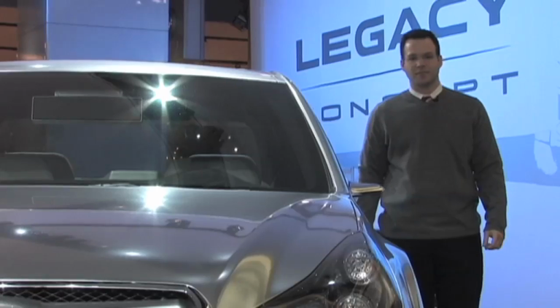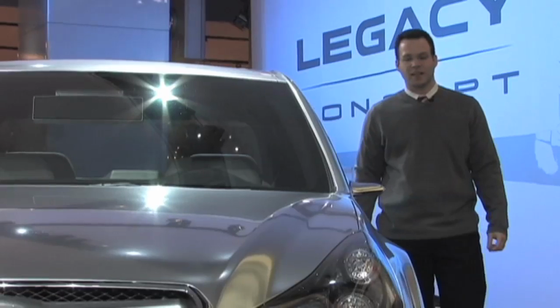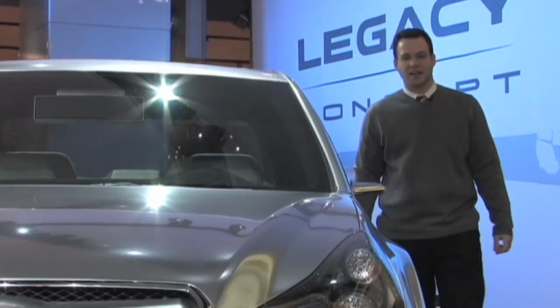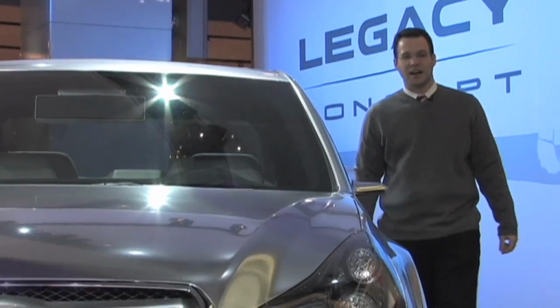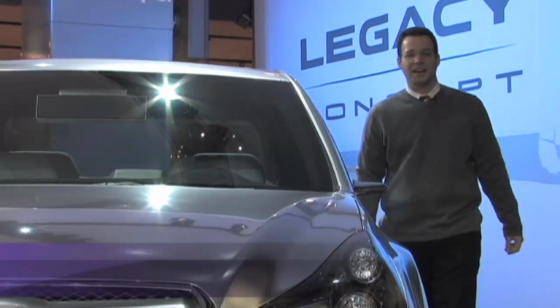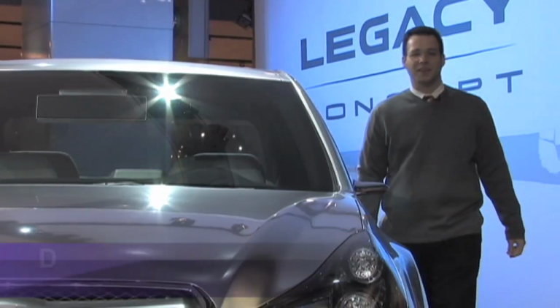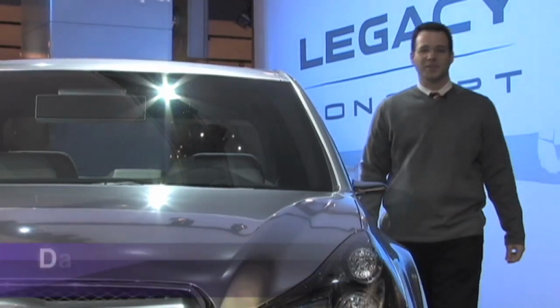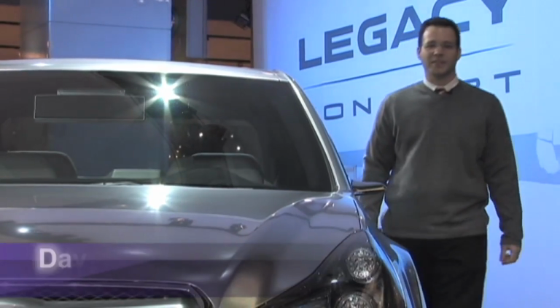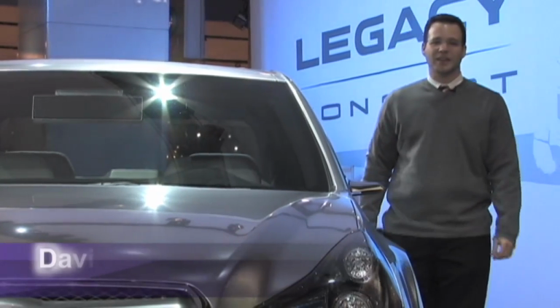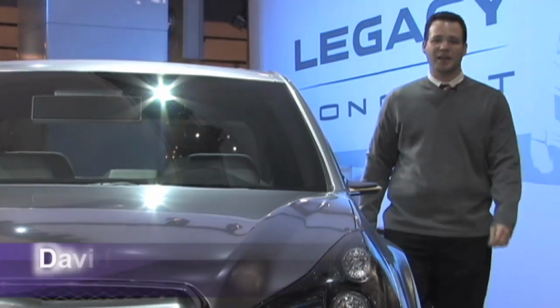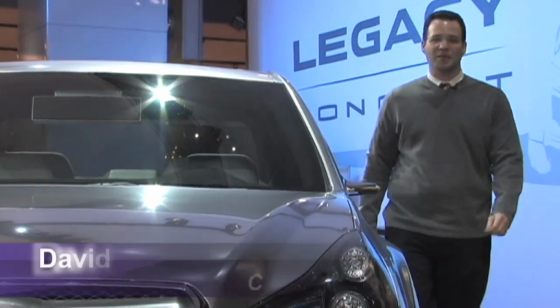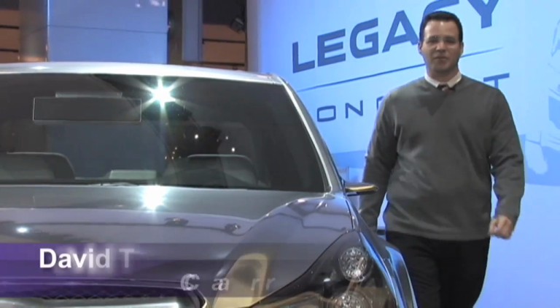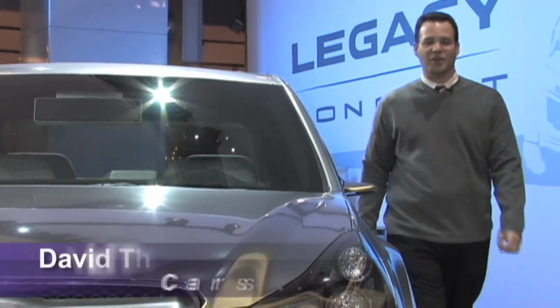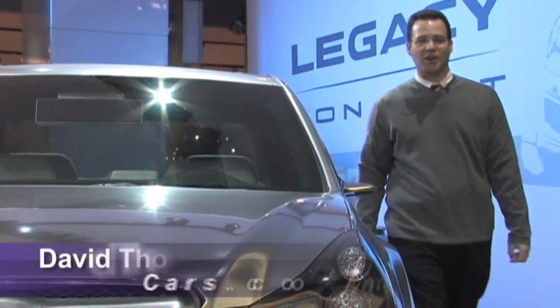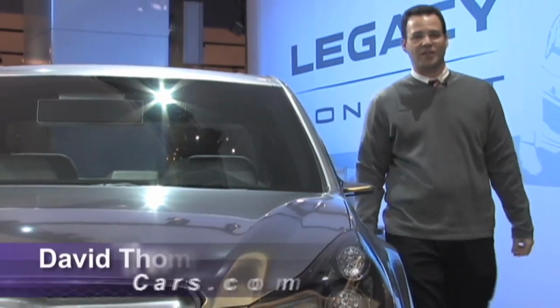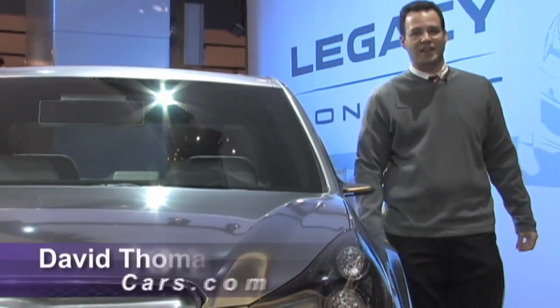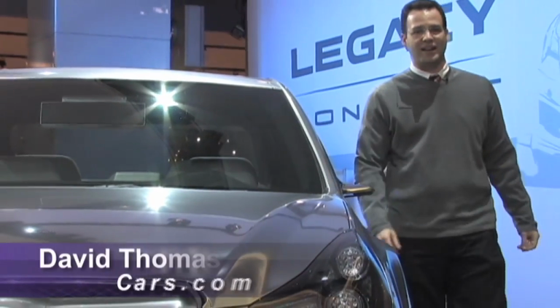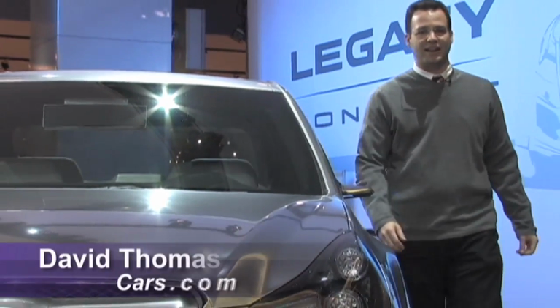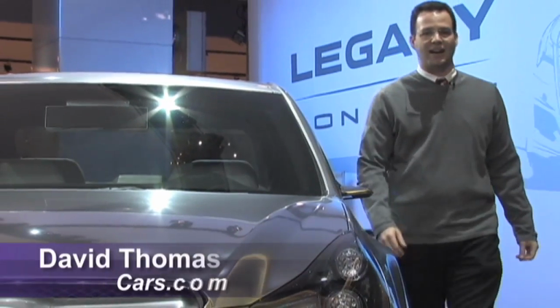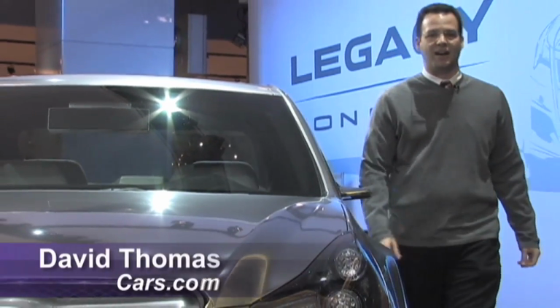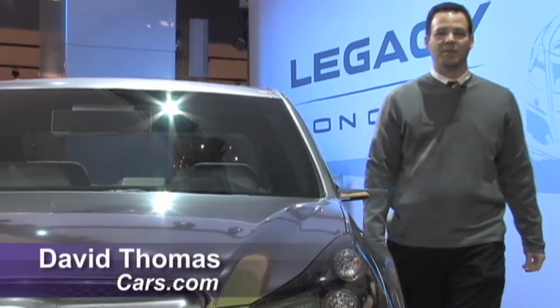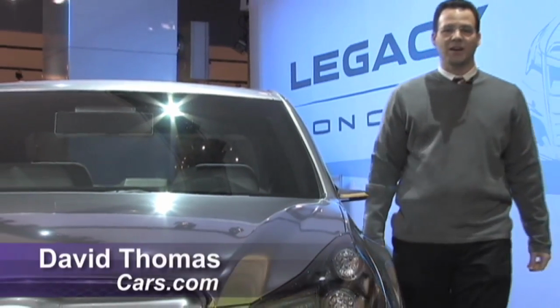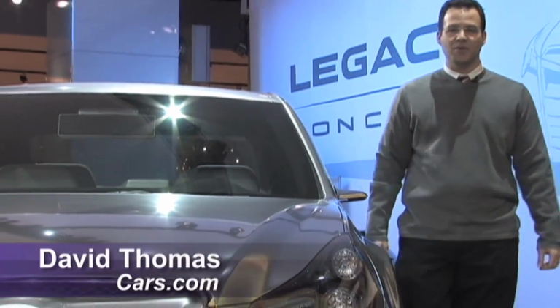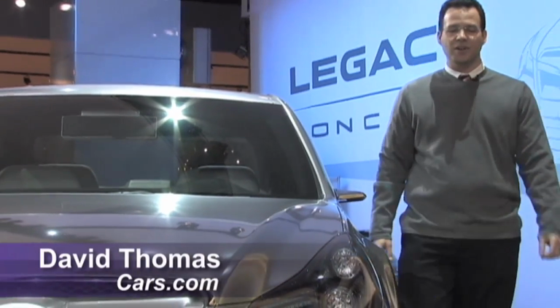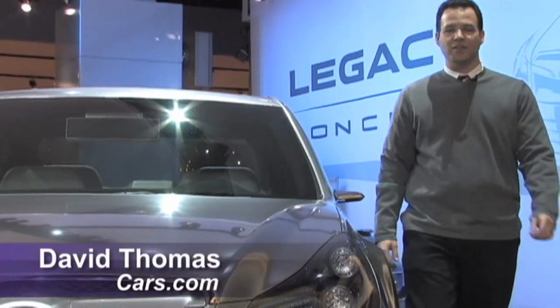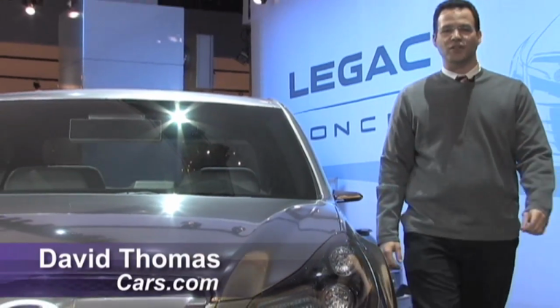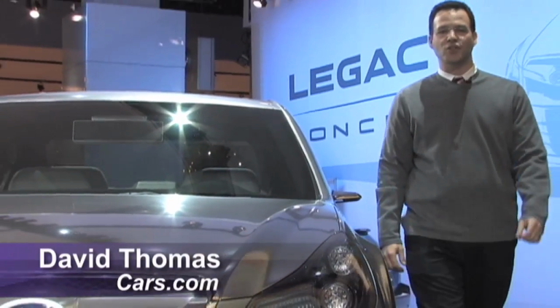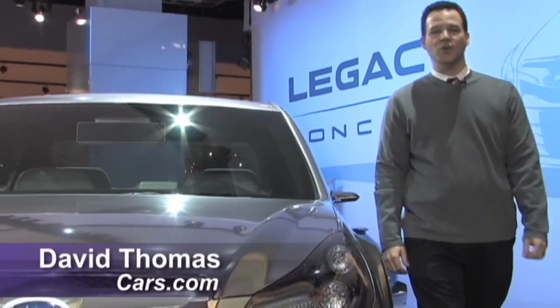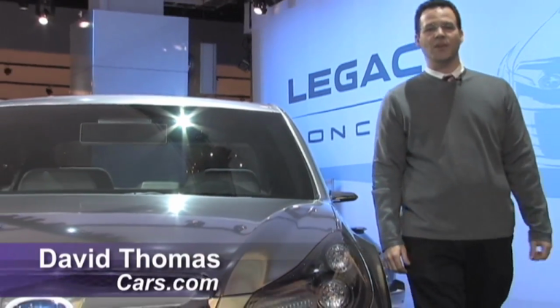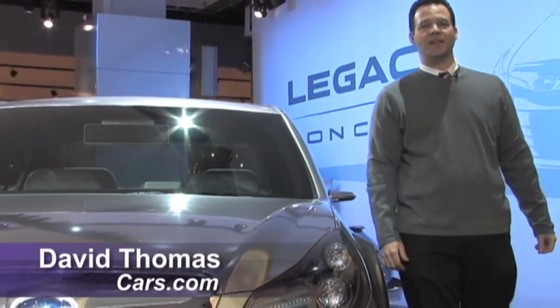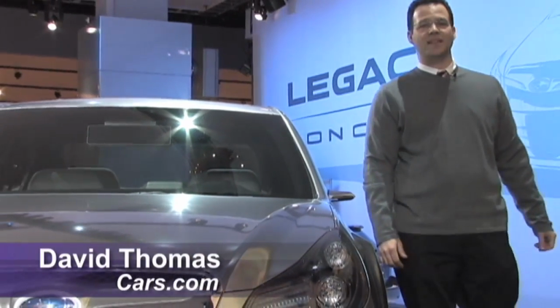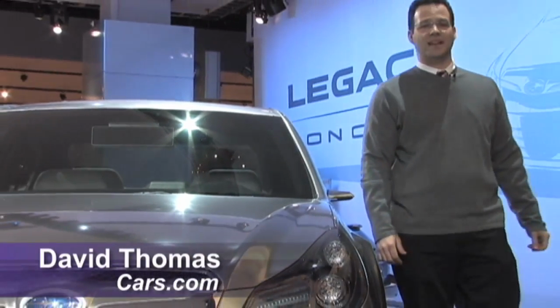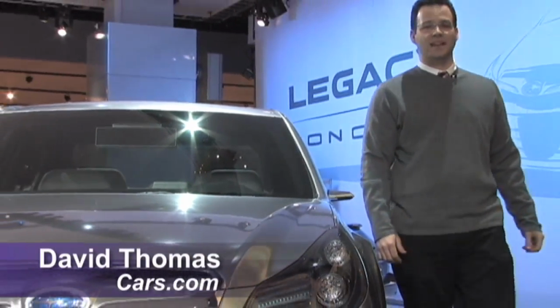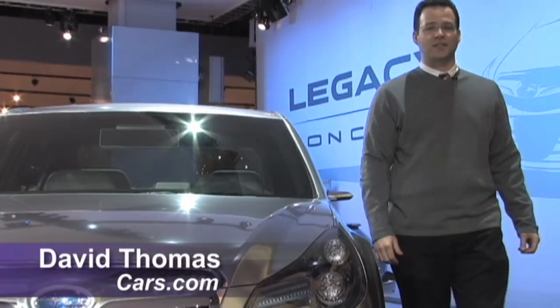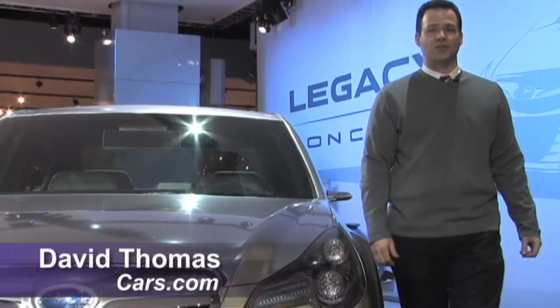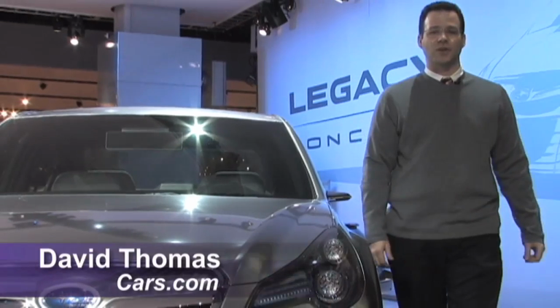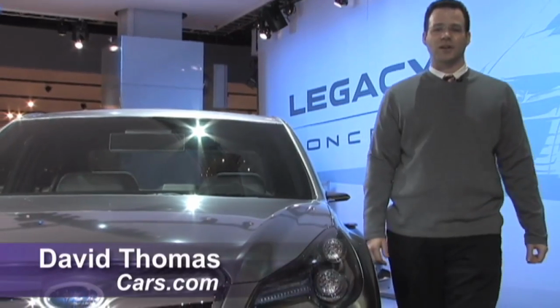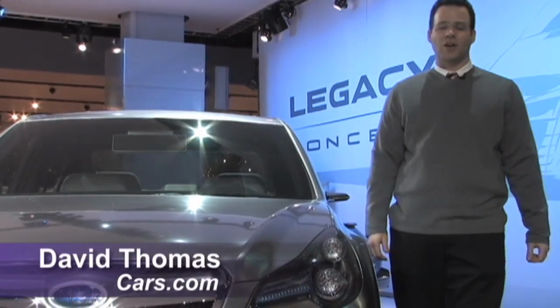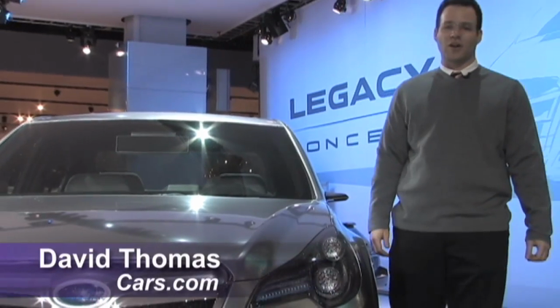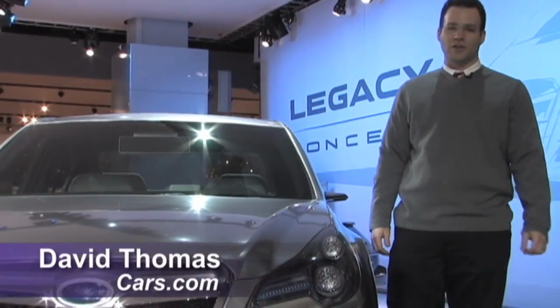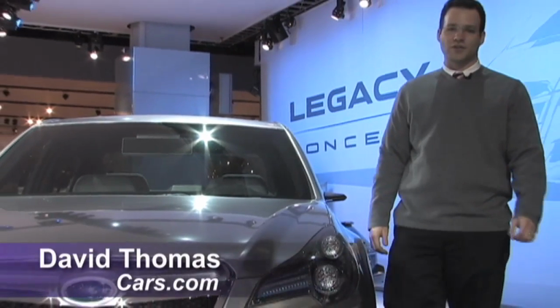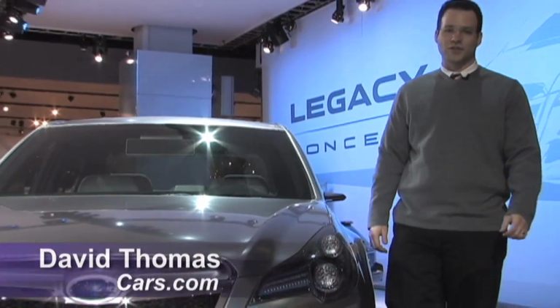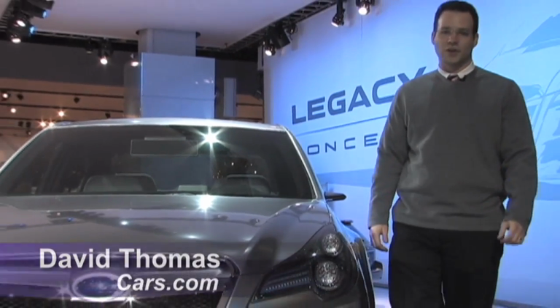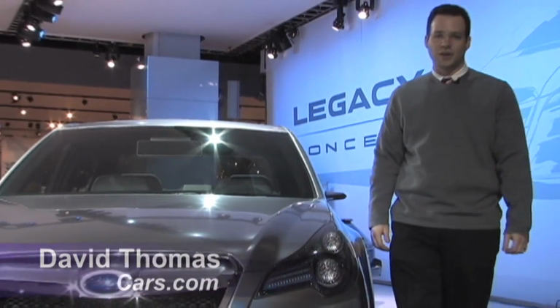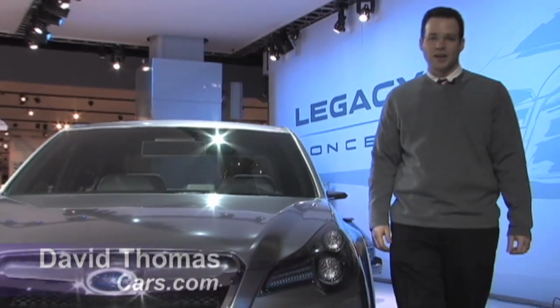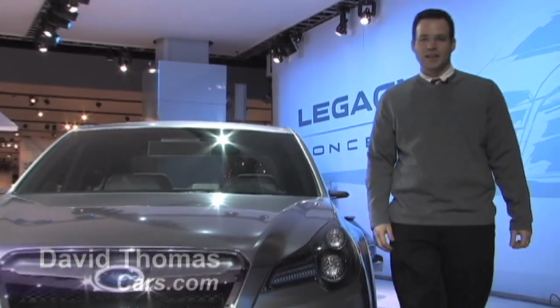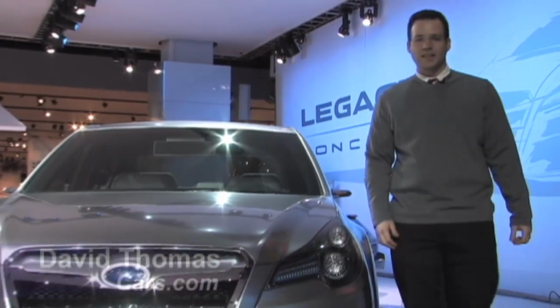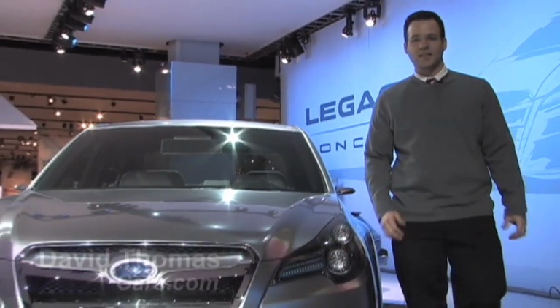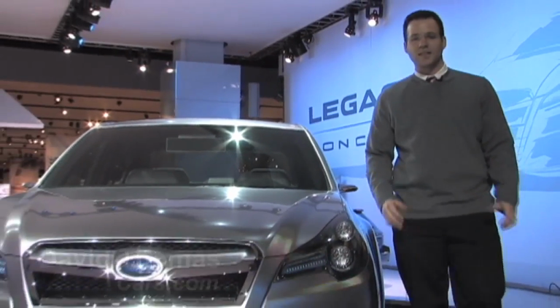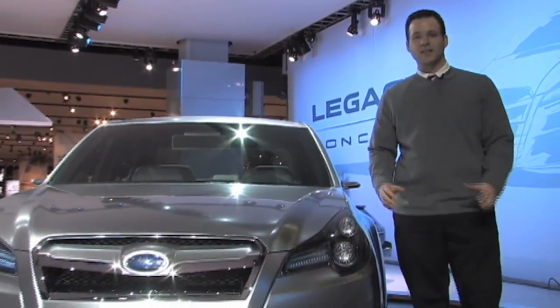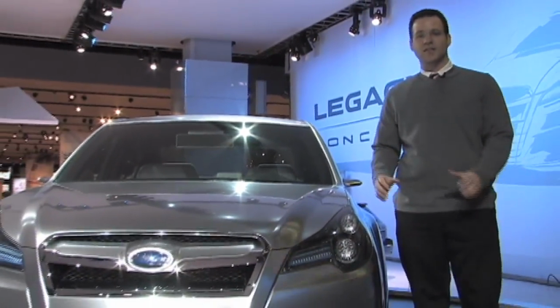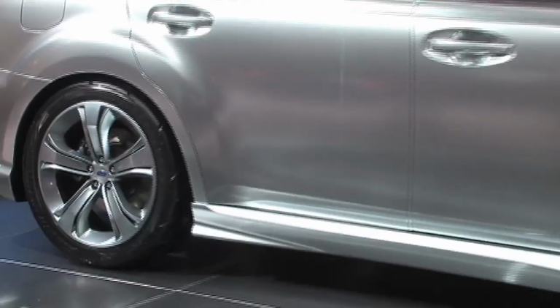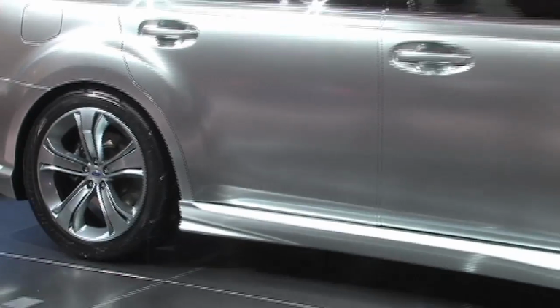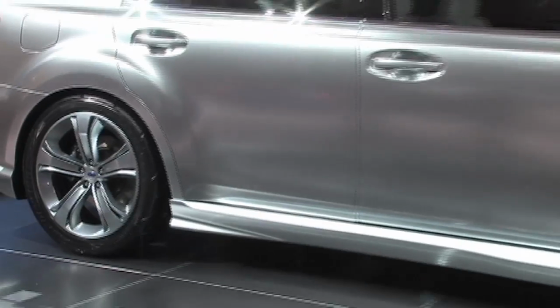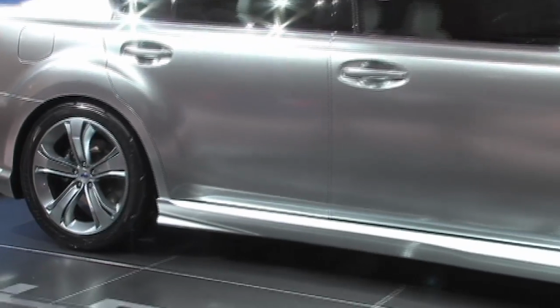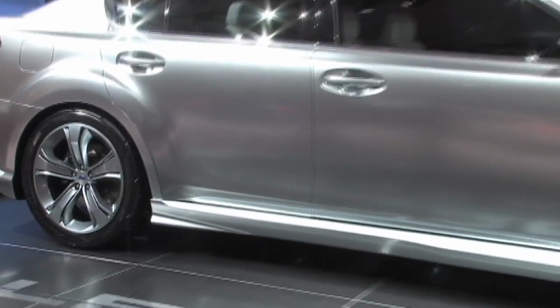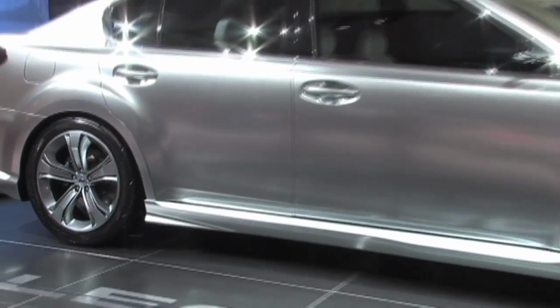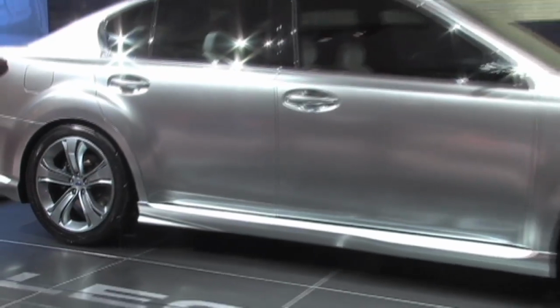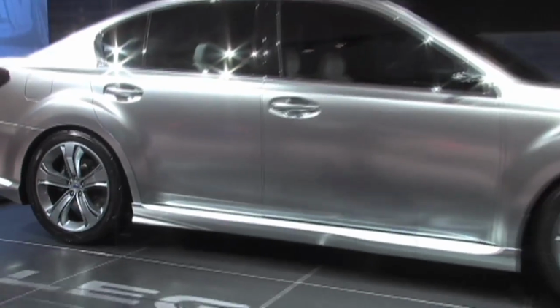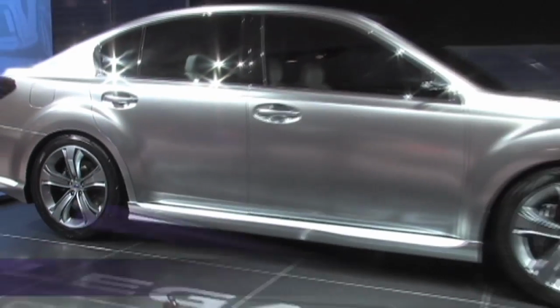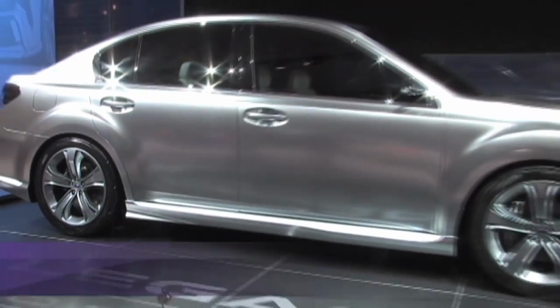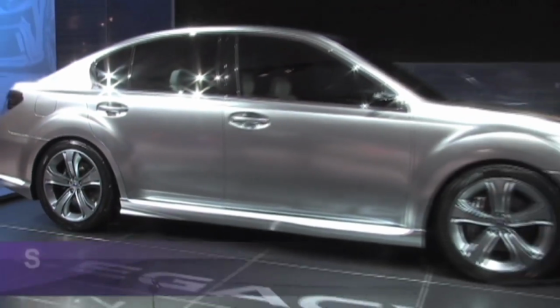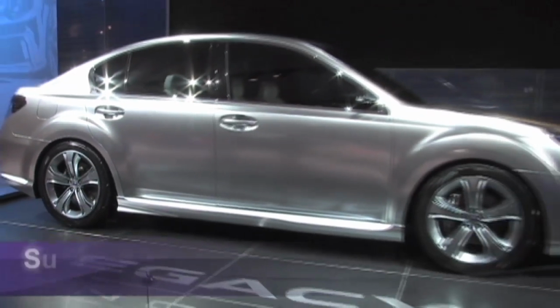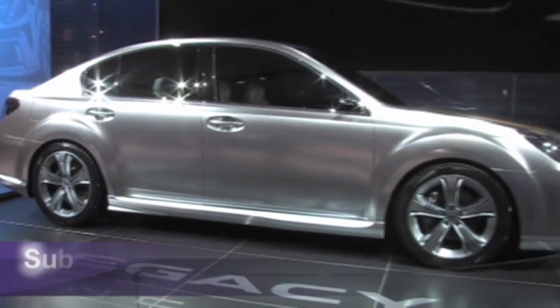Hi, I'm Dave Thomas of Cars.com. We're here at the 2009 Detroit Auto Show. This here is a Subaru Legacy Concept.